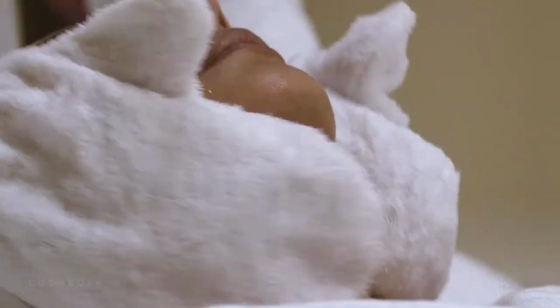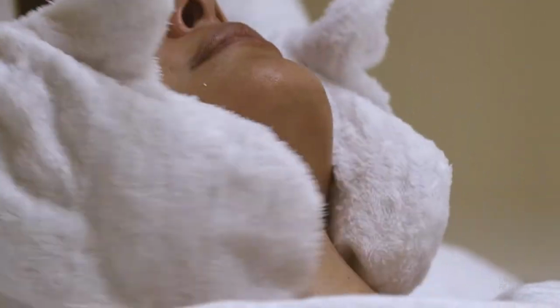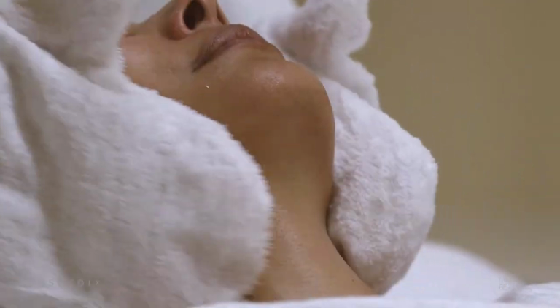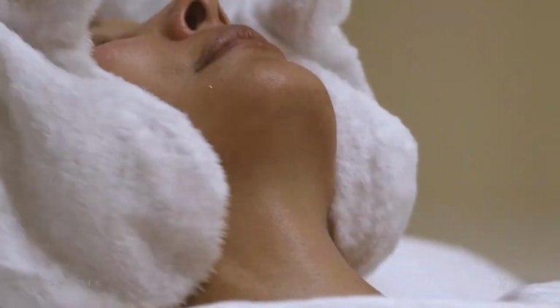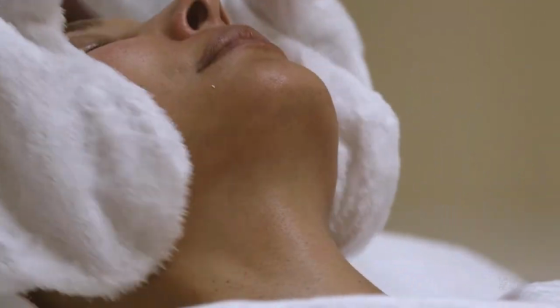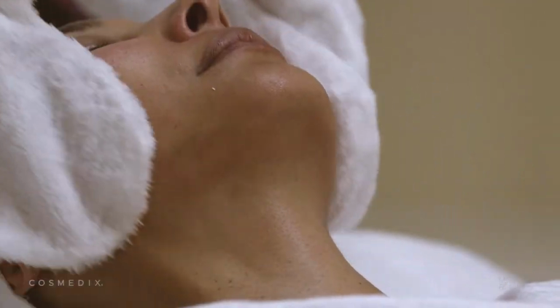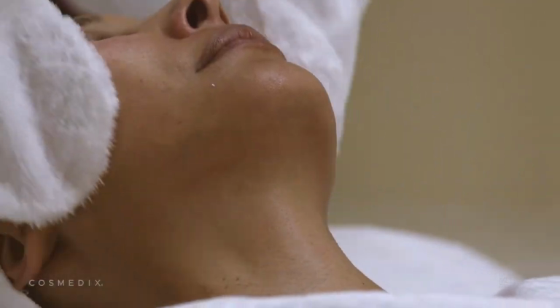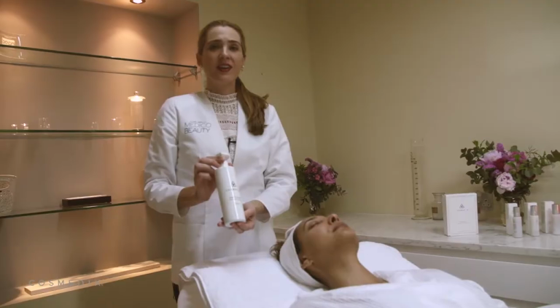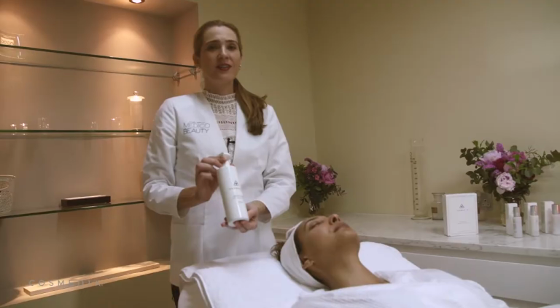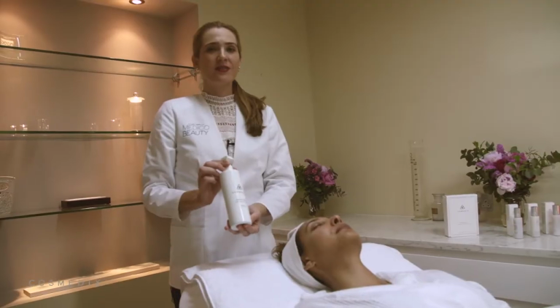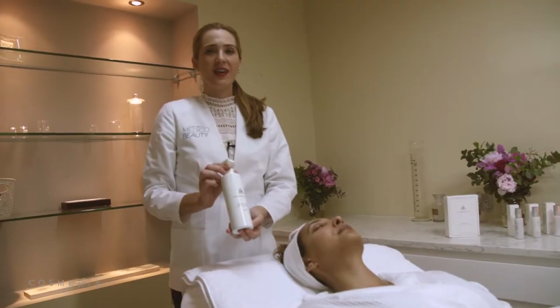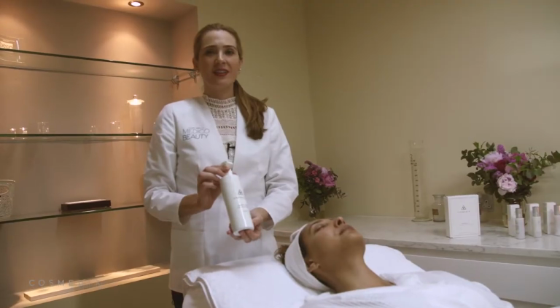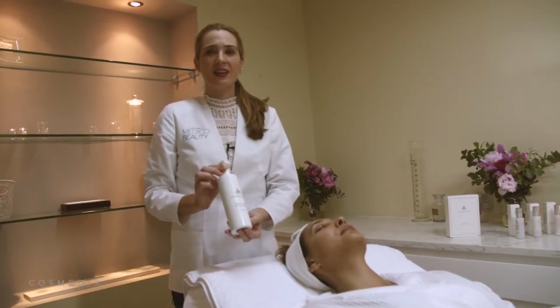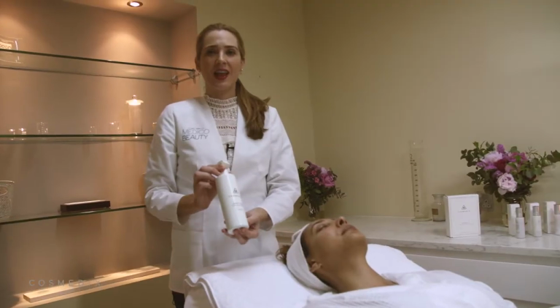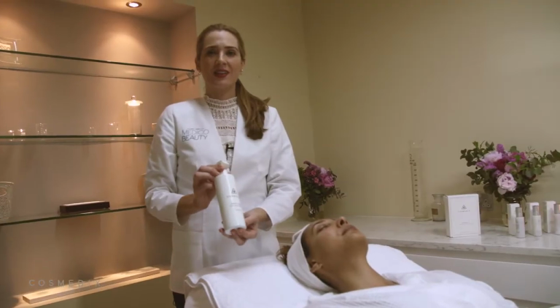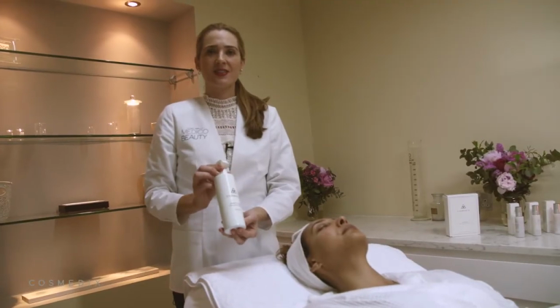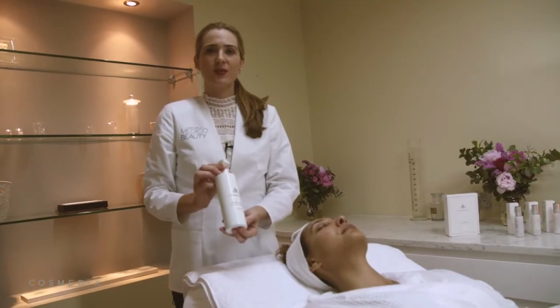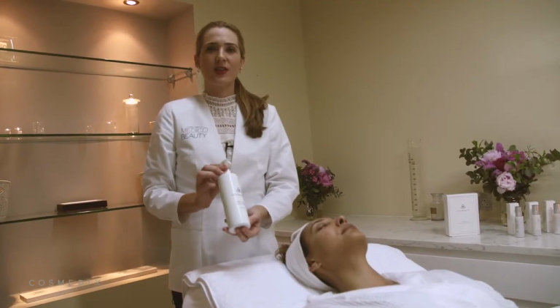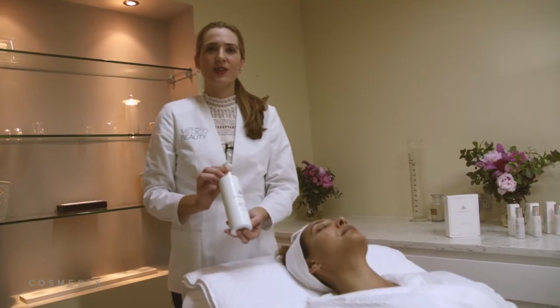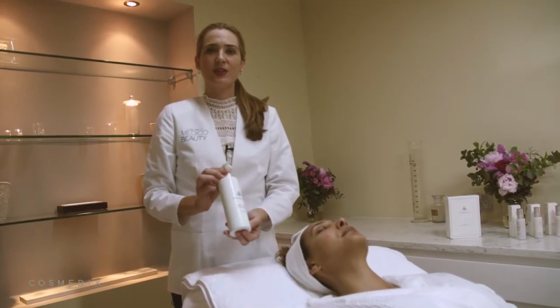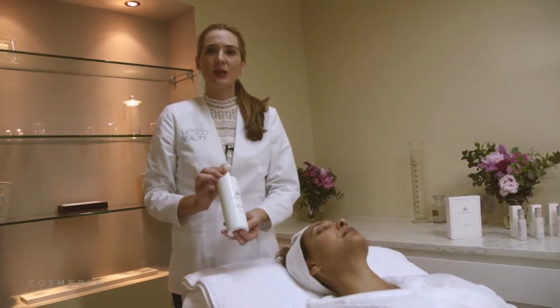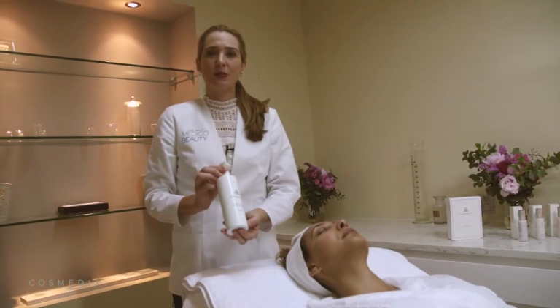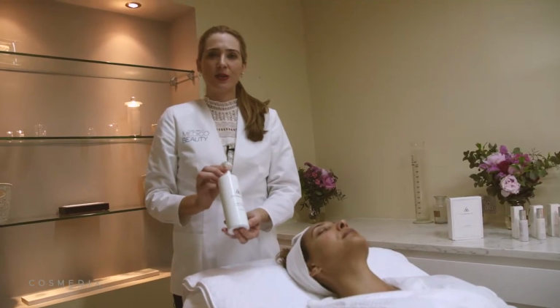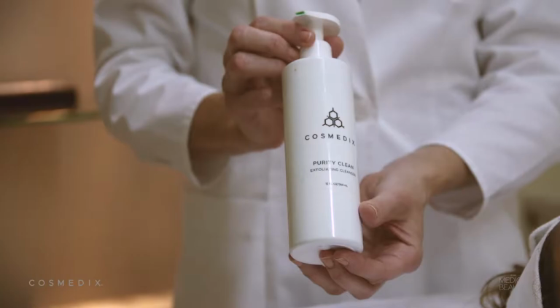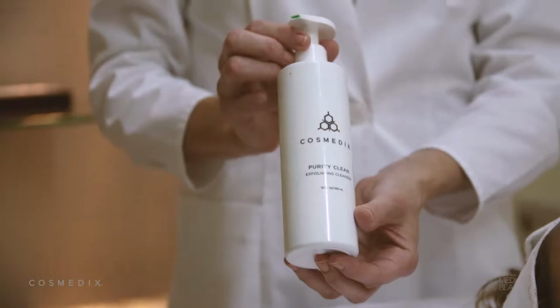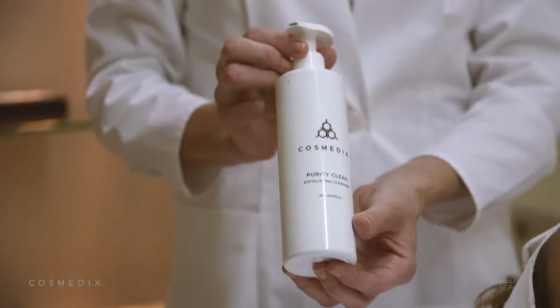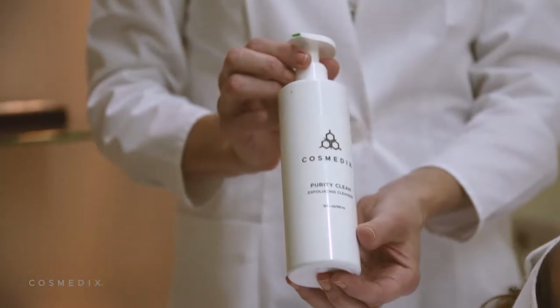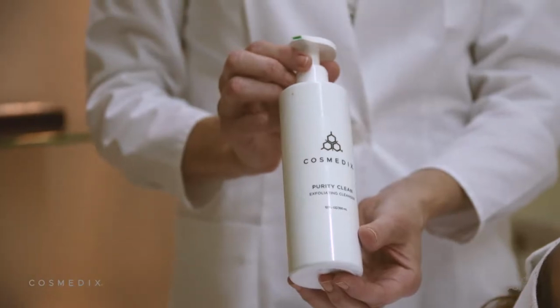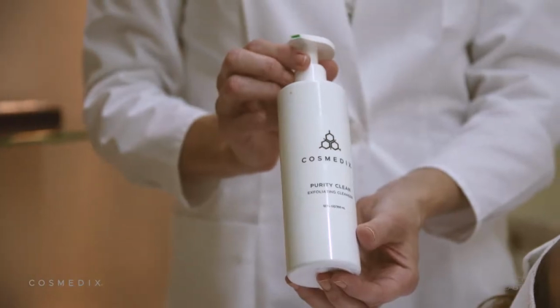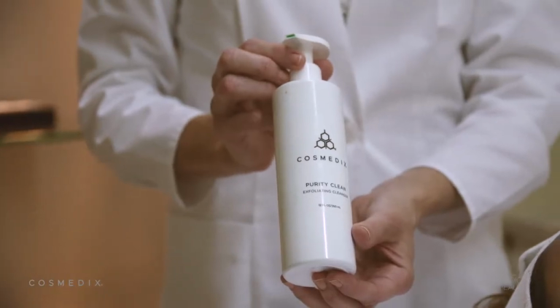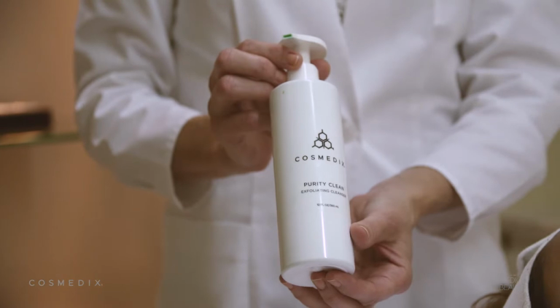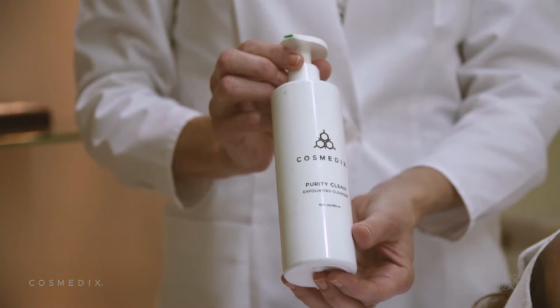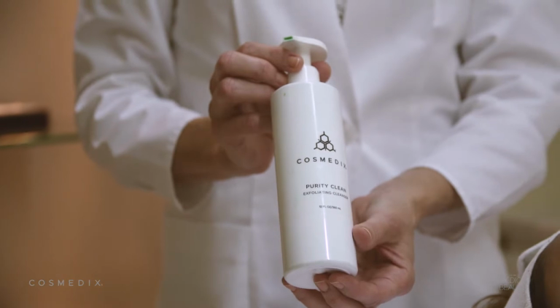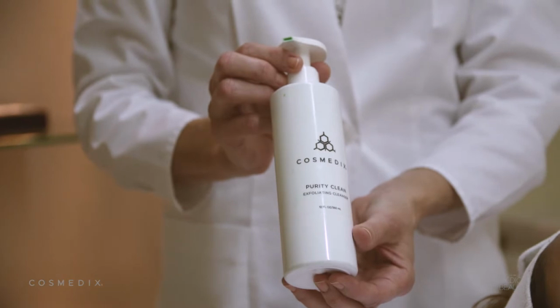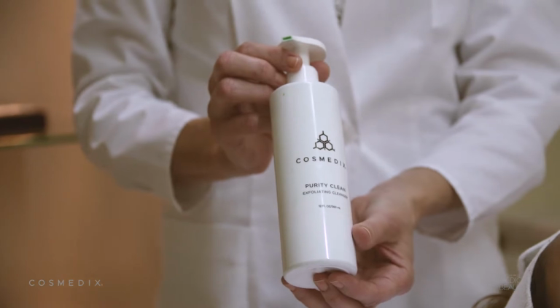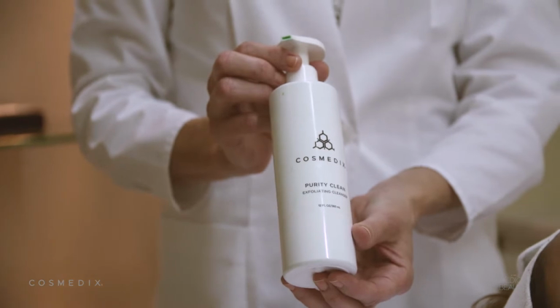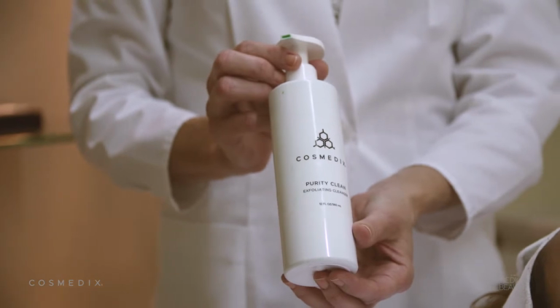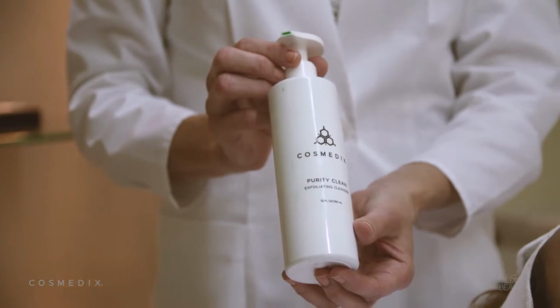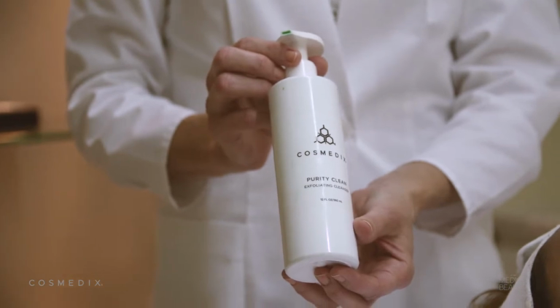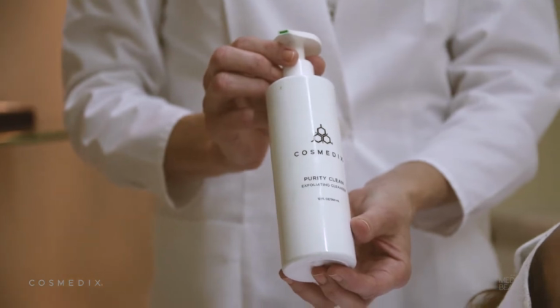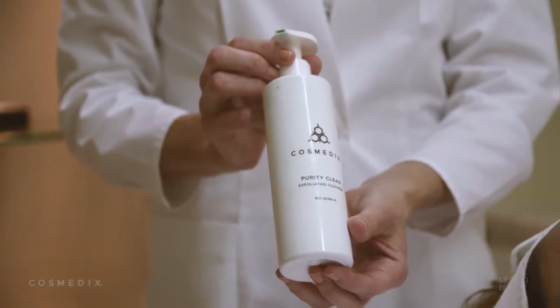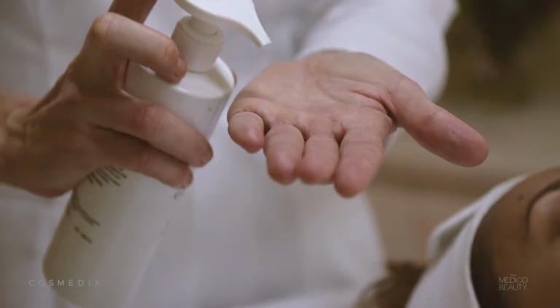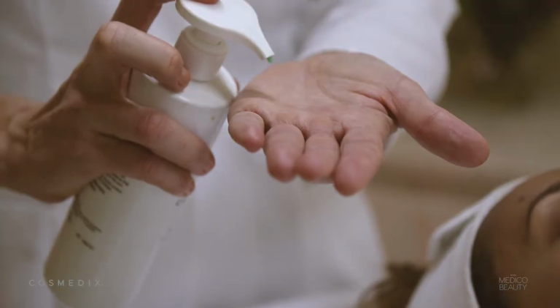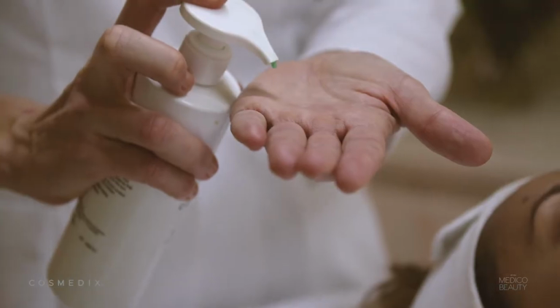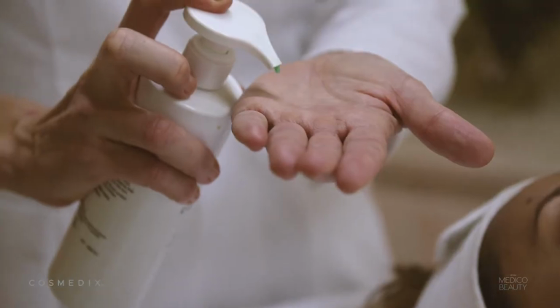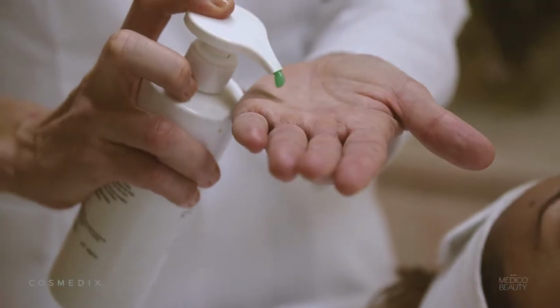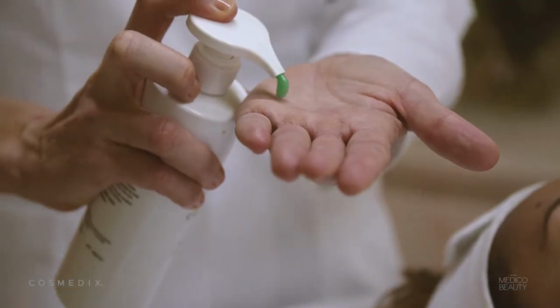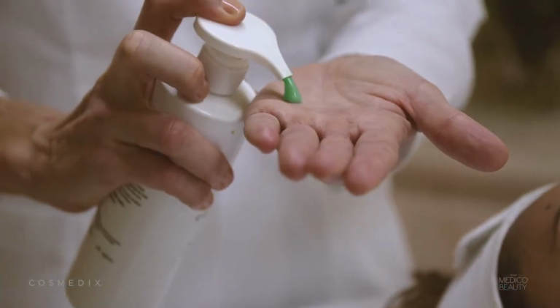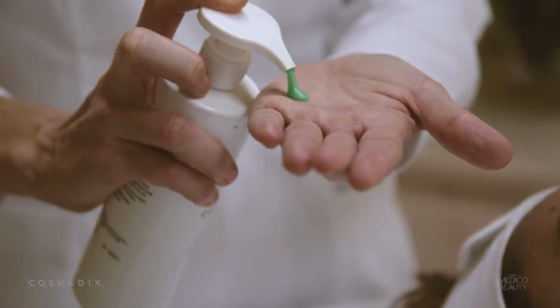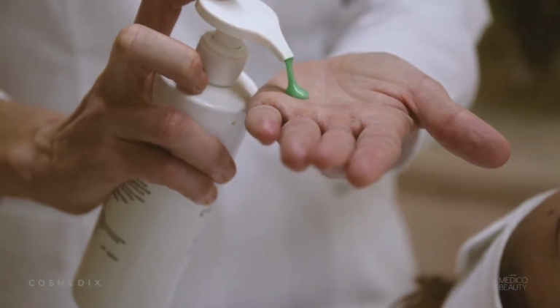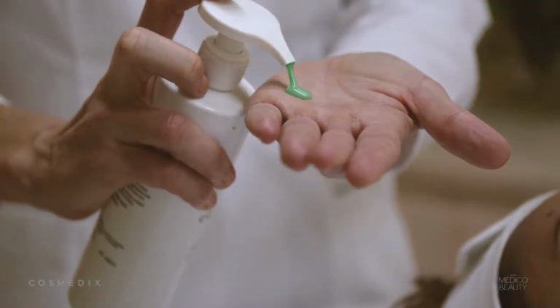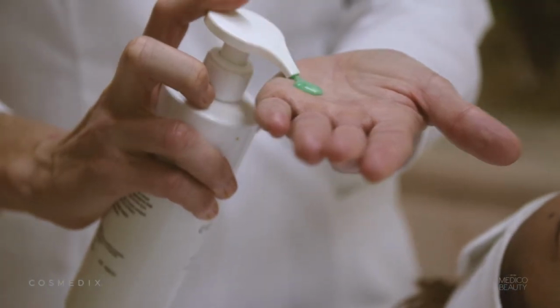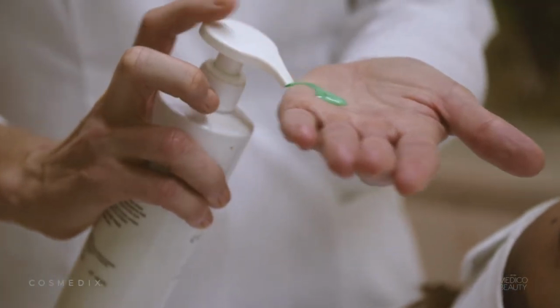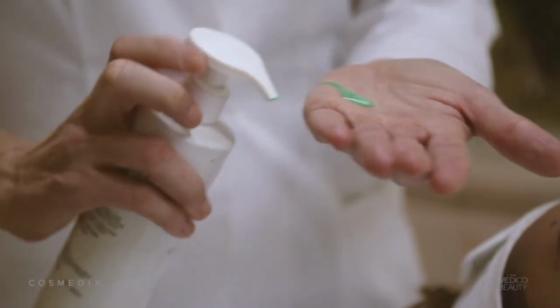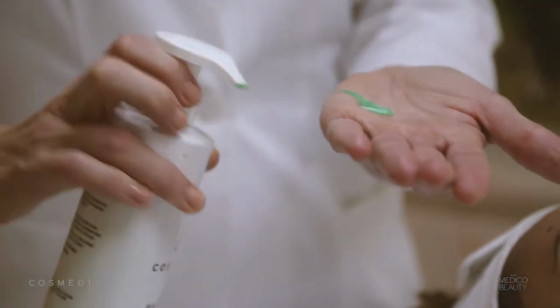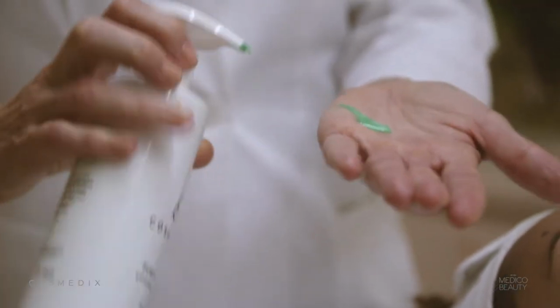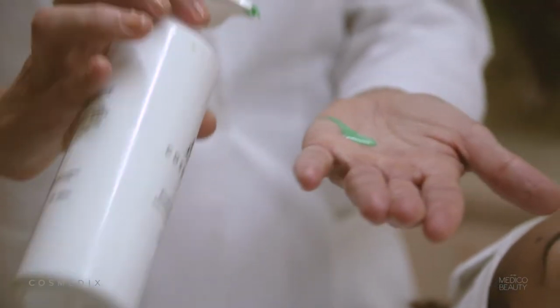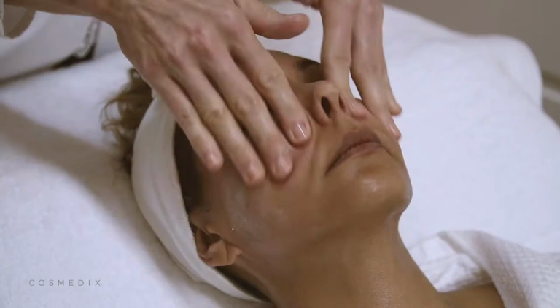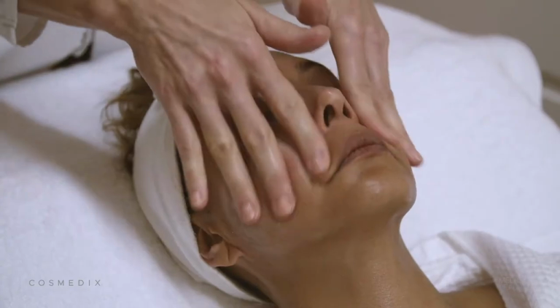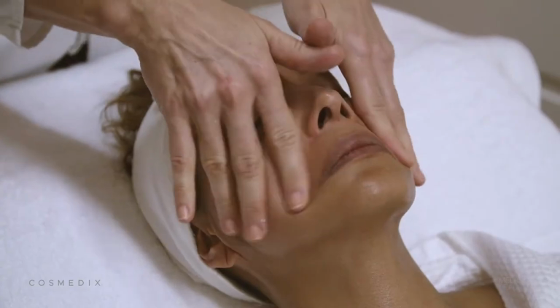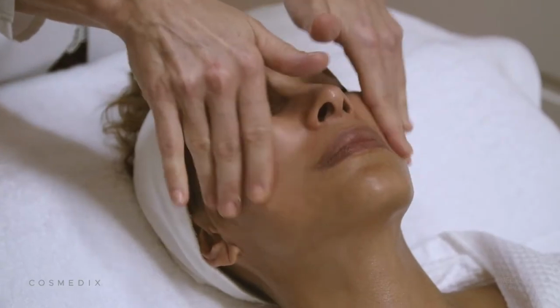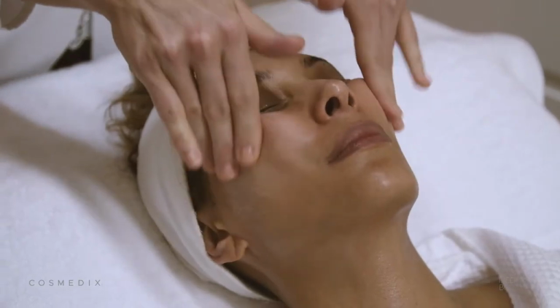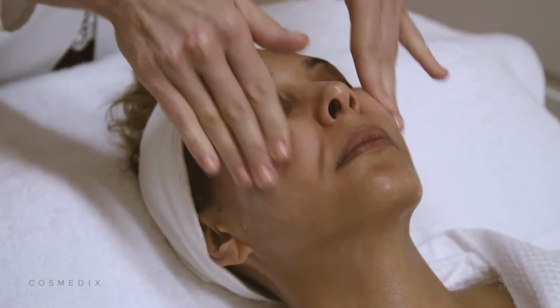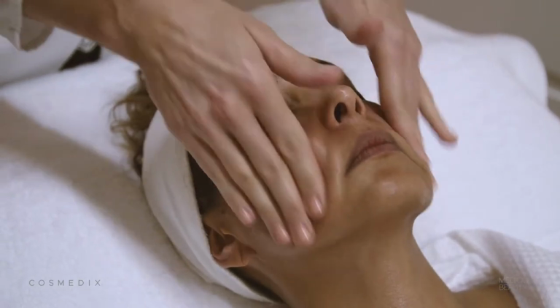For the third and final cleanse we'll use Purity Clean — this is our most exfoliating cleanser layer, made with 5% lactic acid.